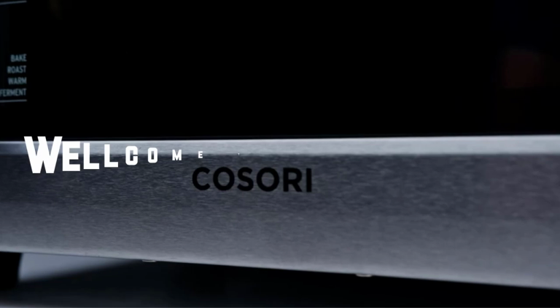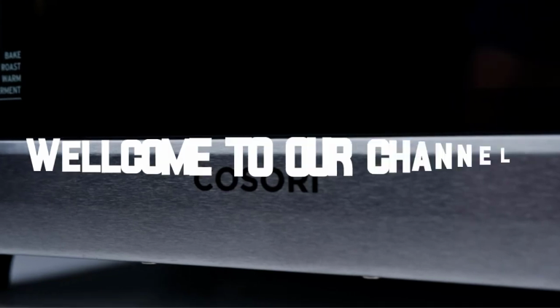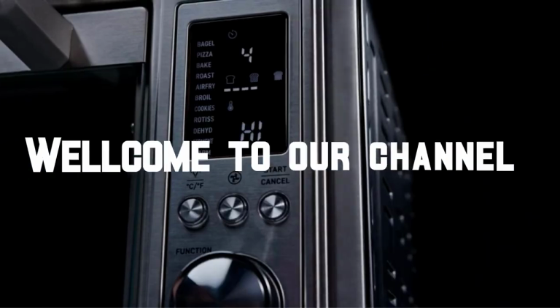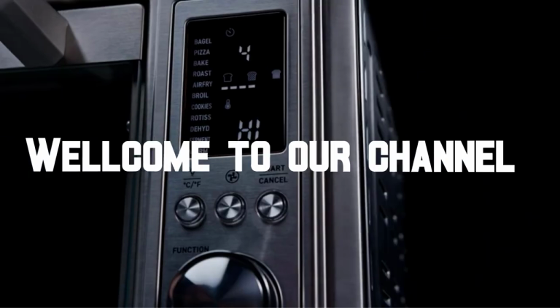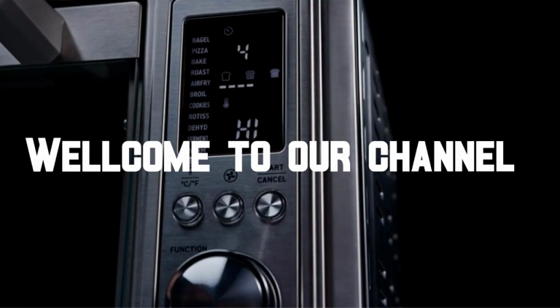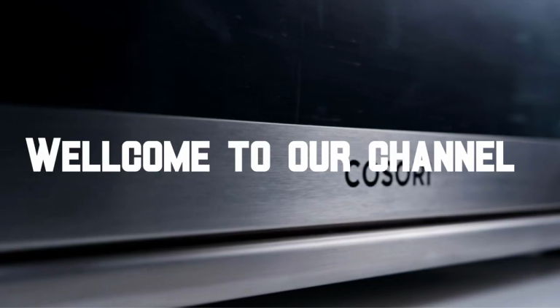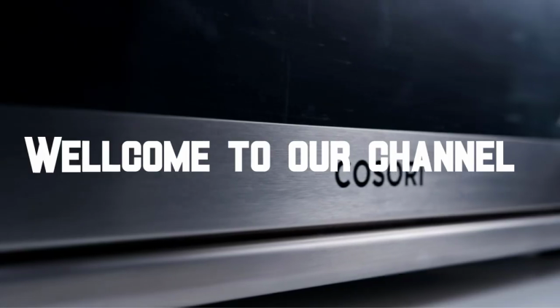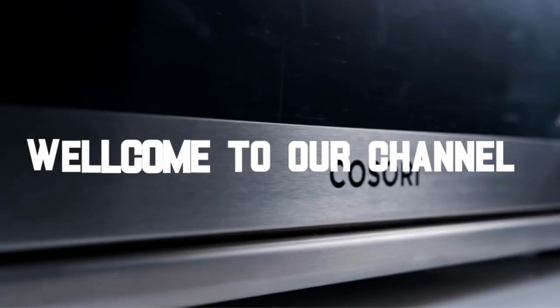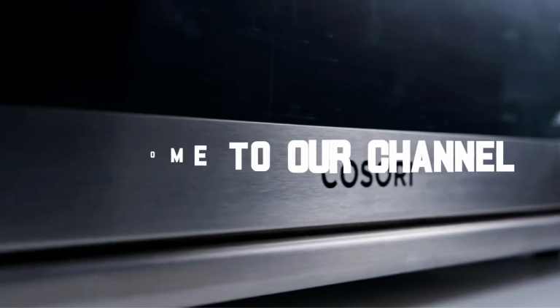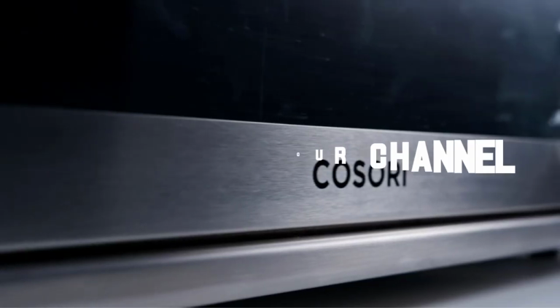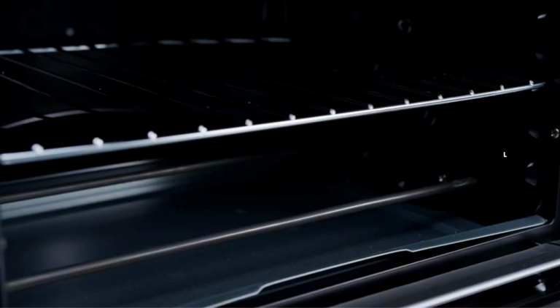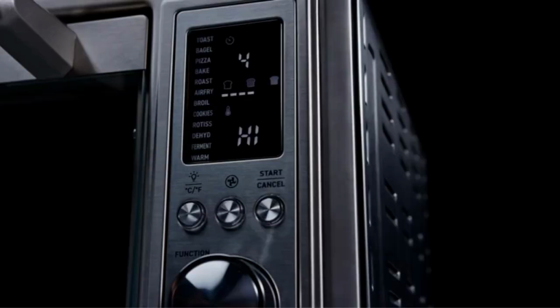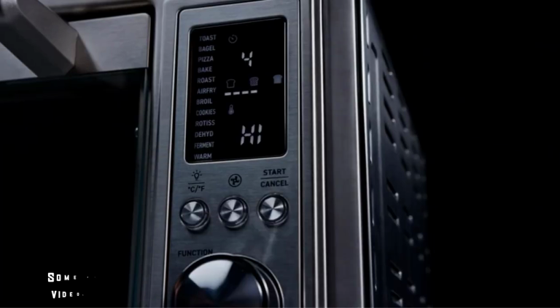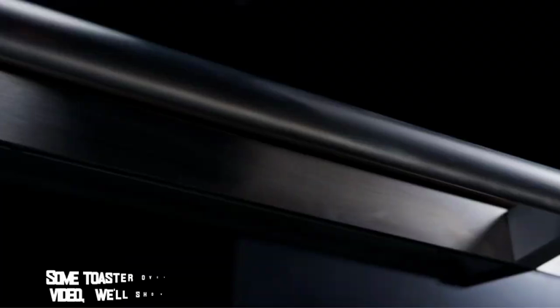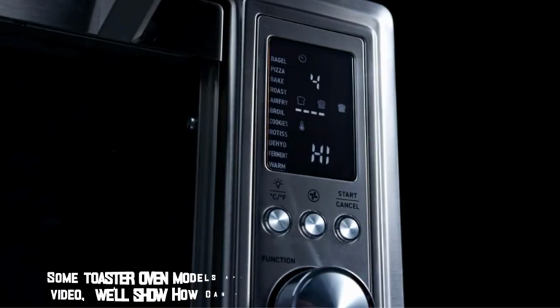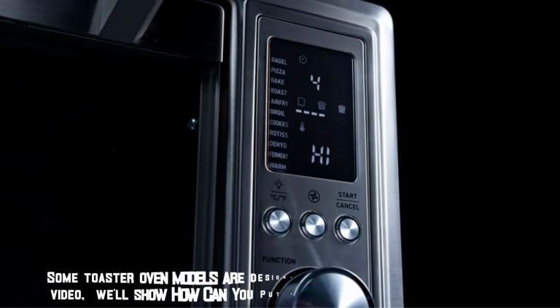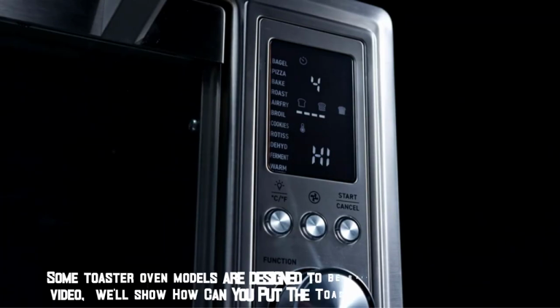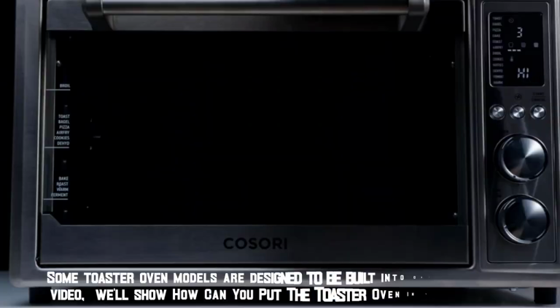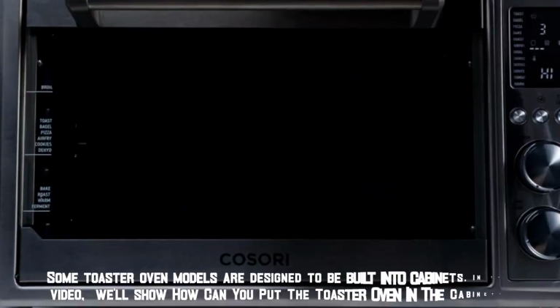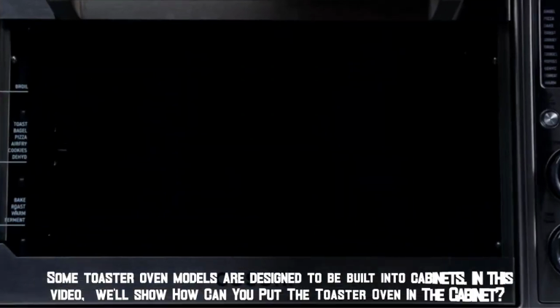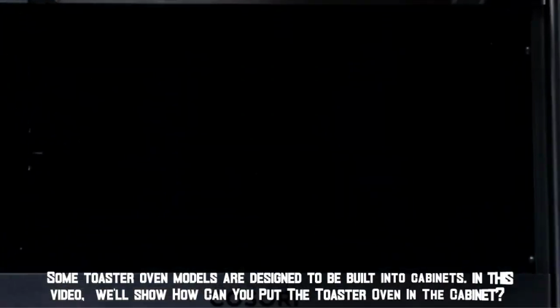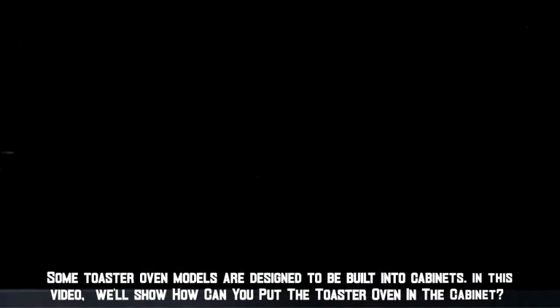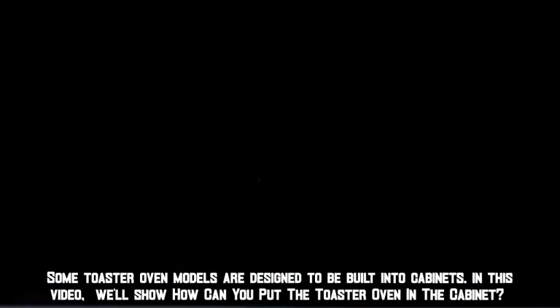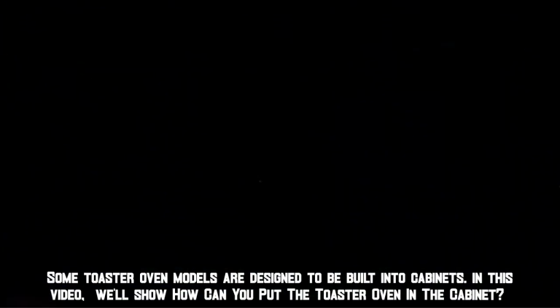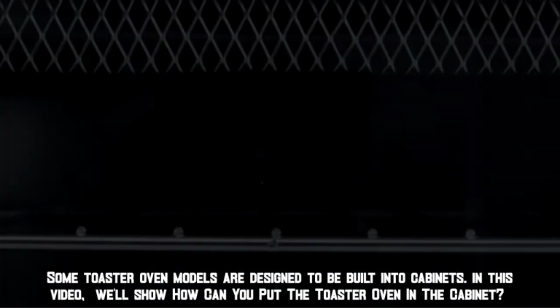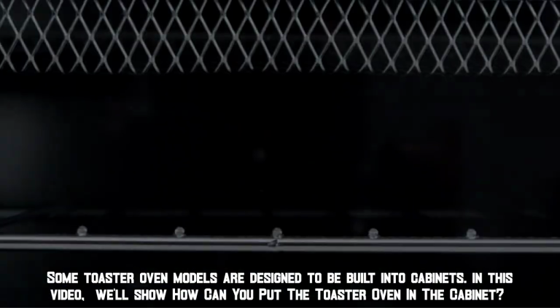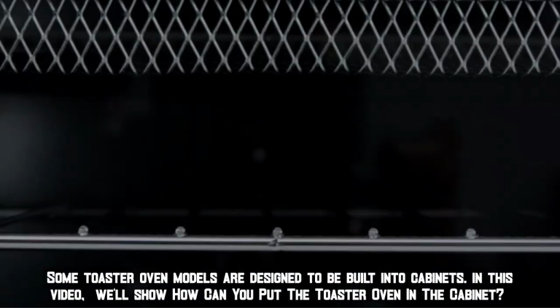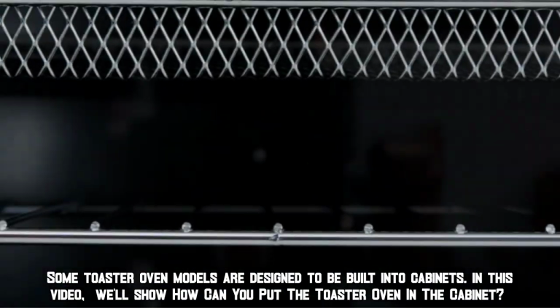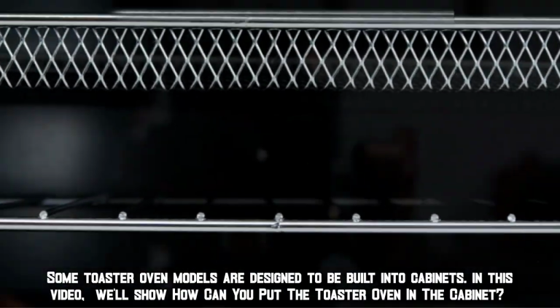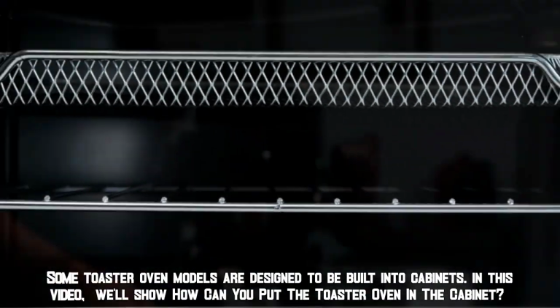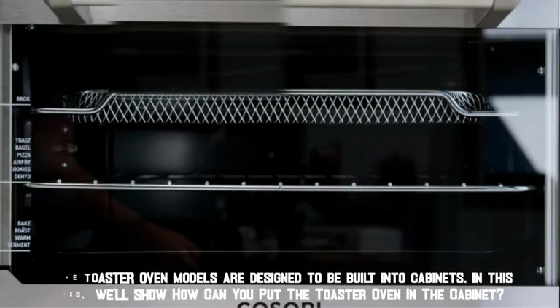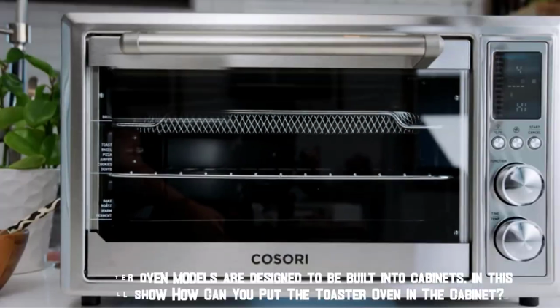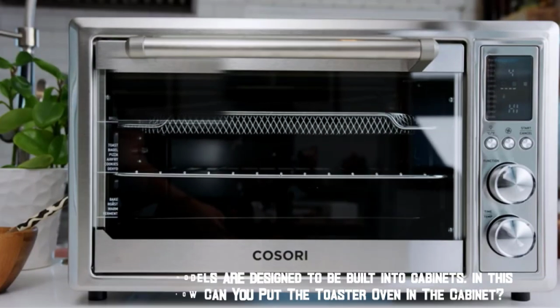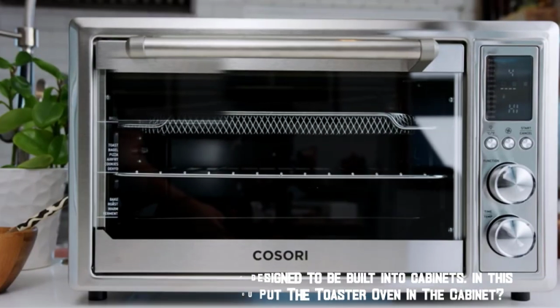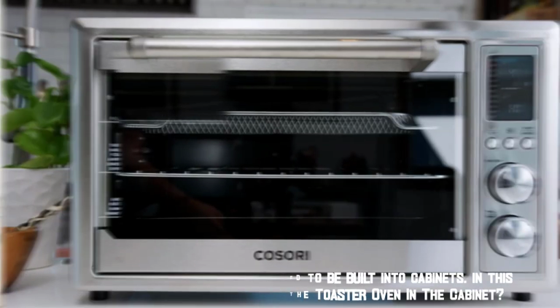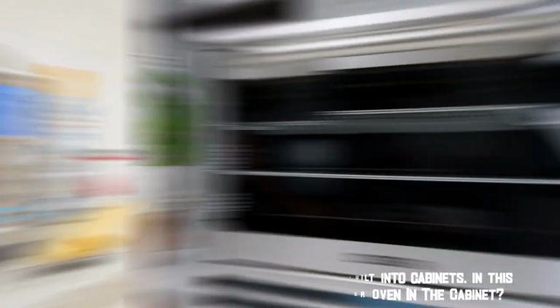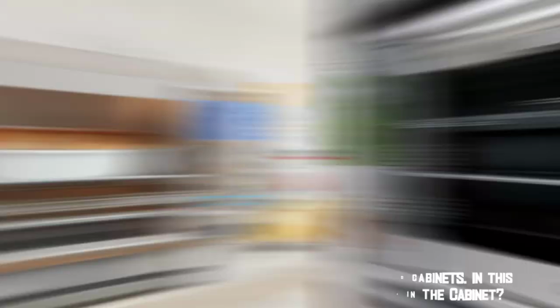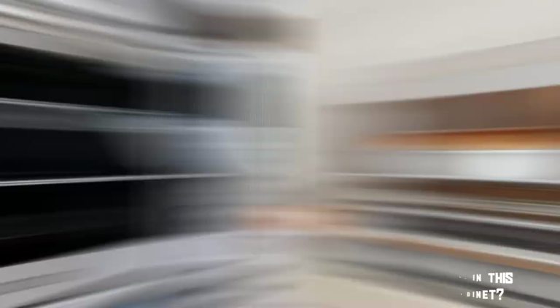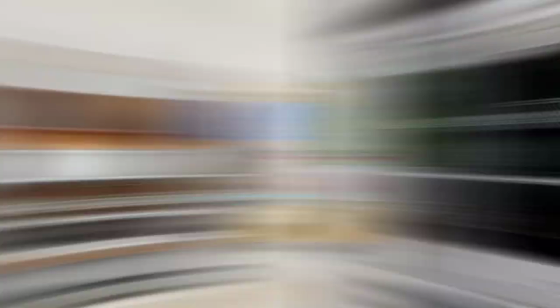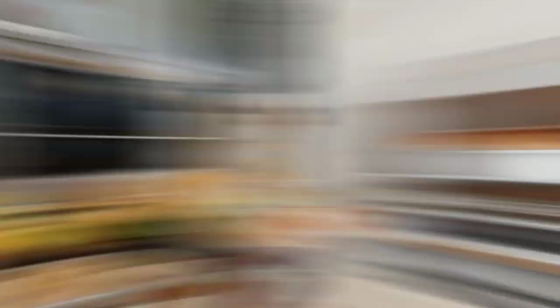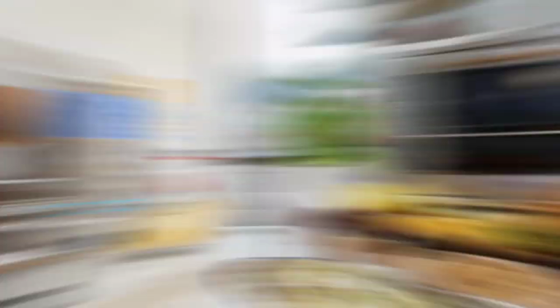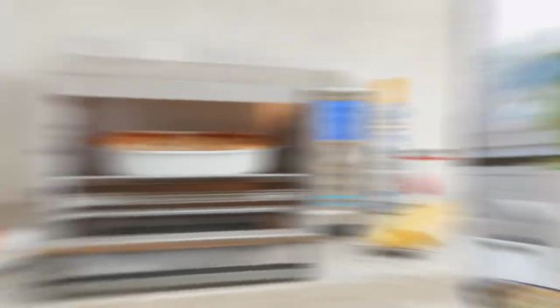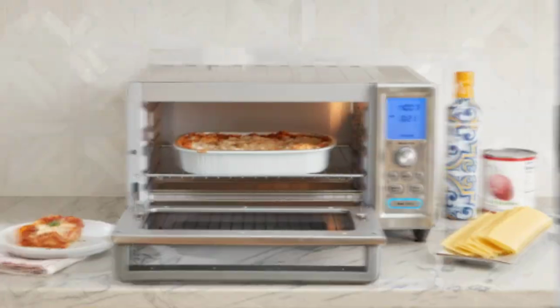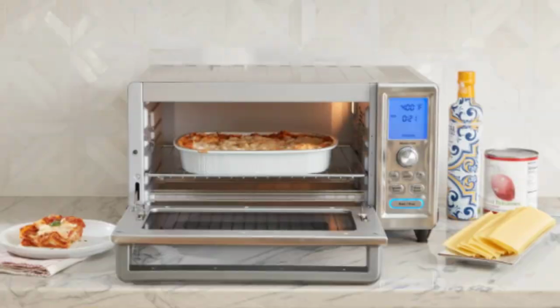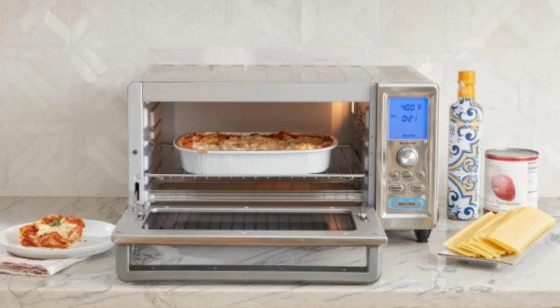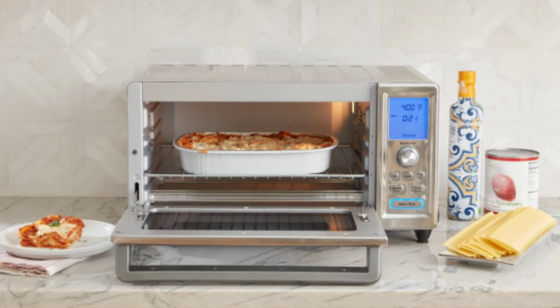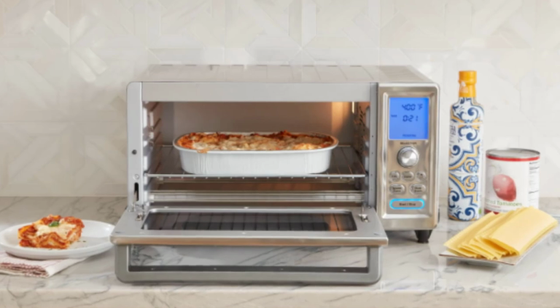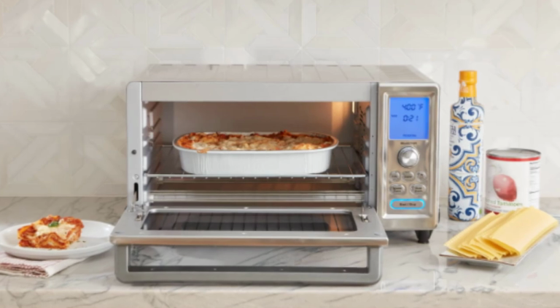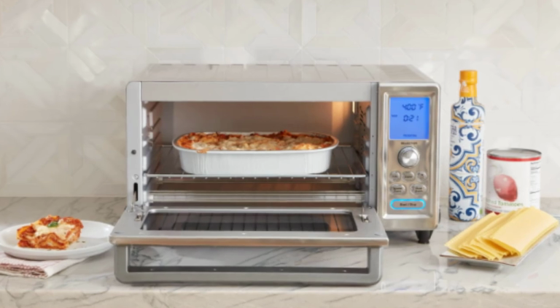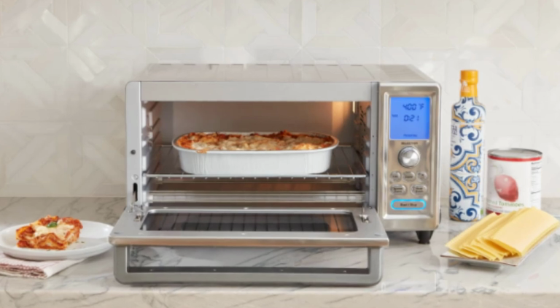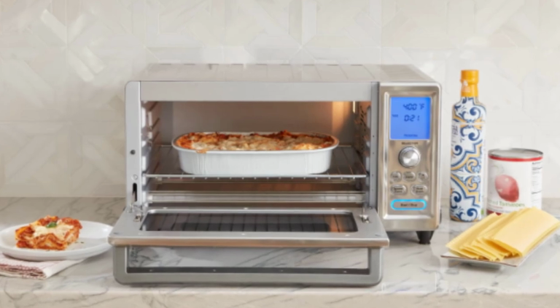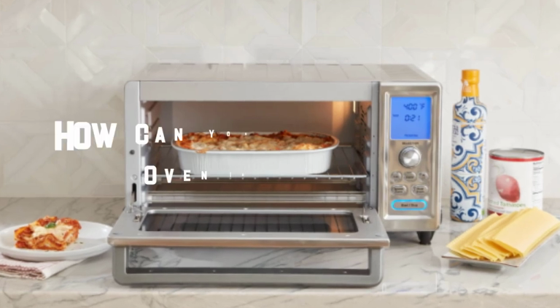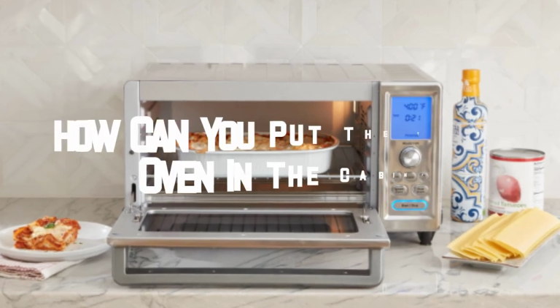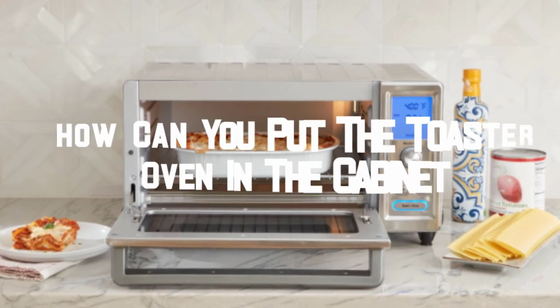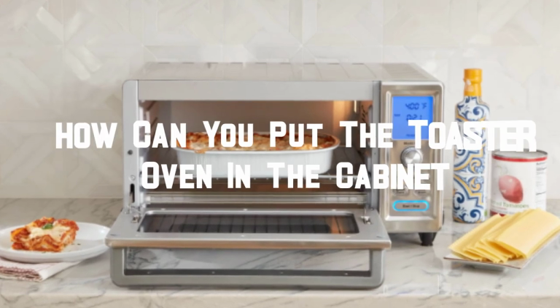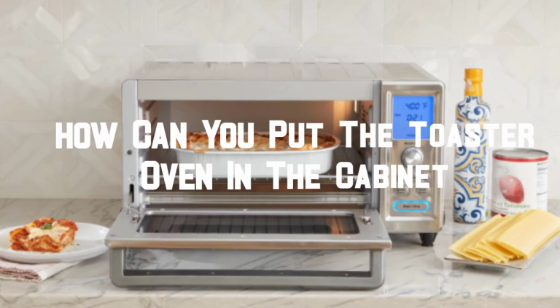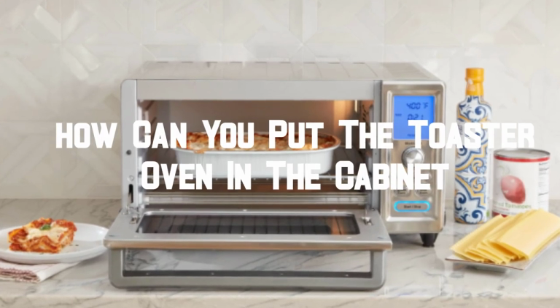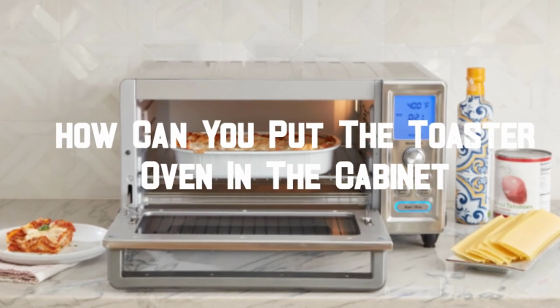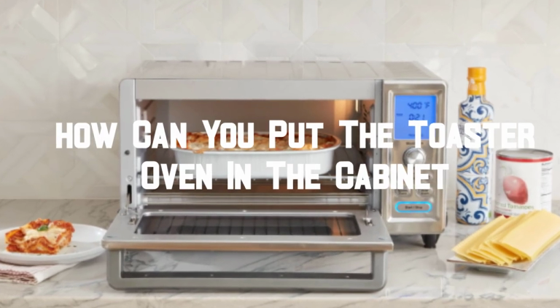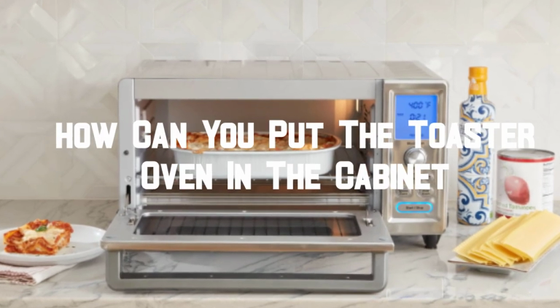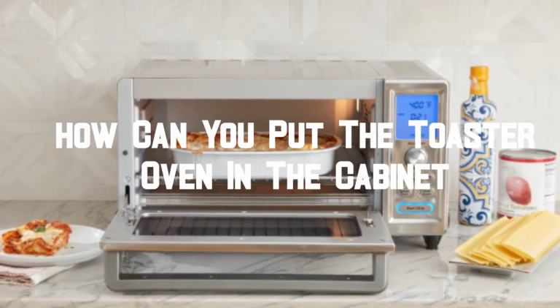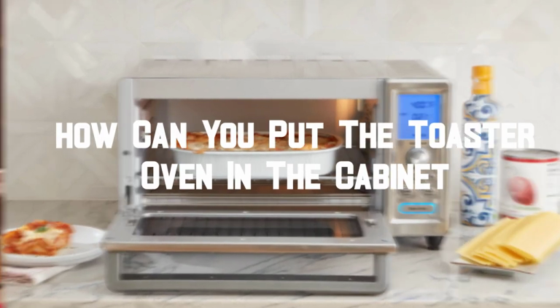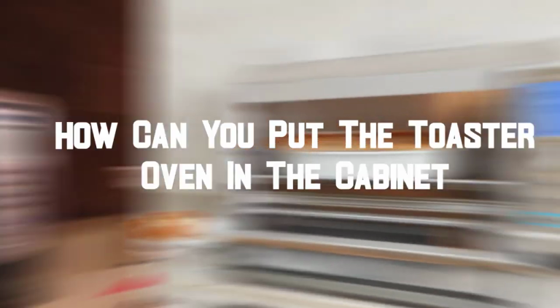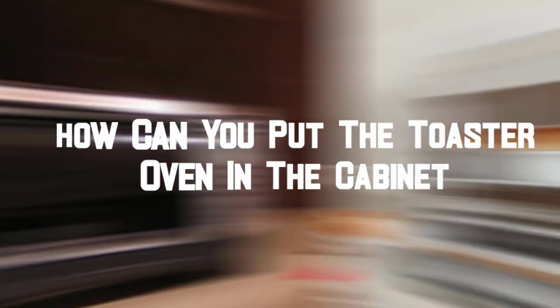Welcome to my channel. Some toaster oven models are designed to be built into cabinets. In this video, we'll show how you can put the toaster oven in the cabinet.